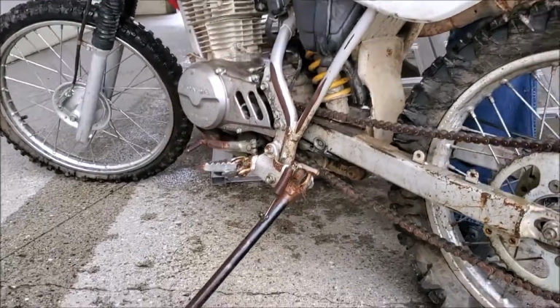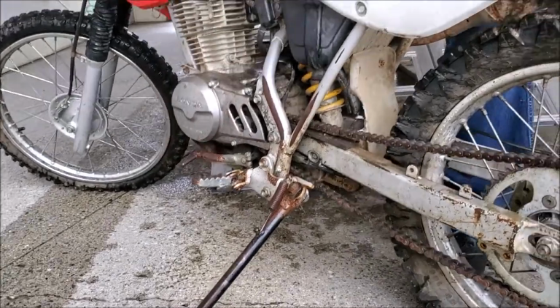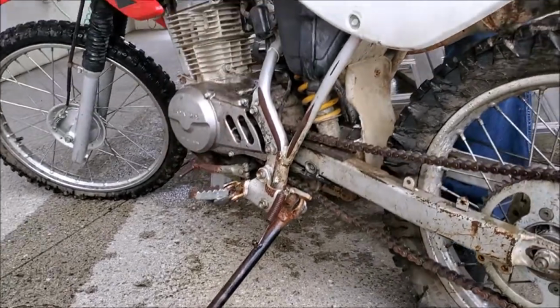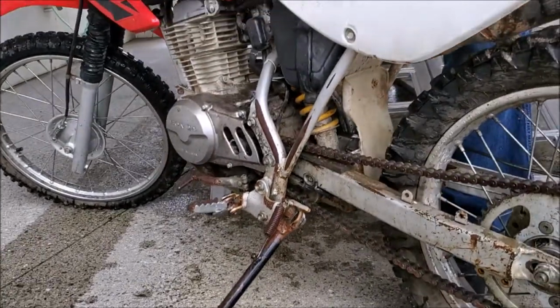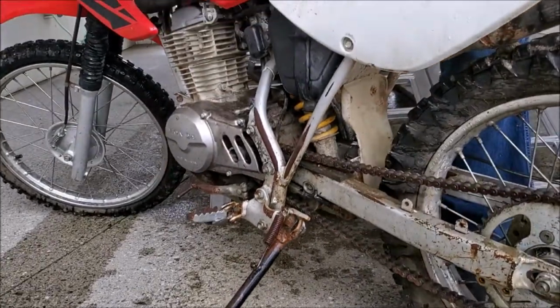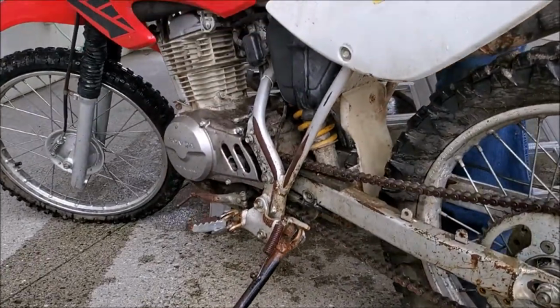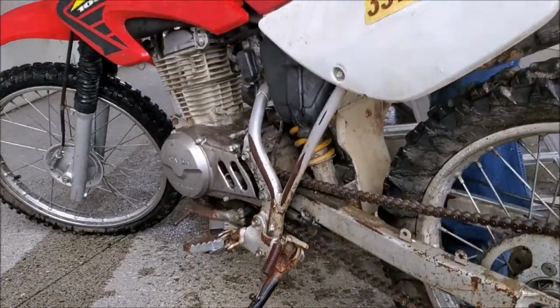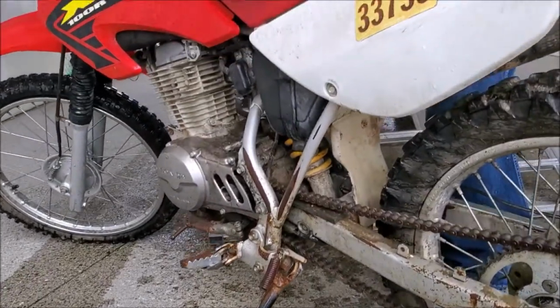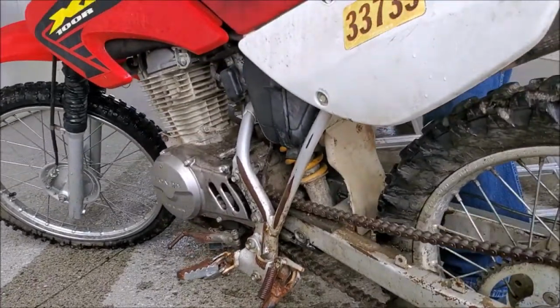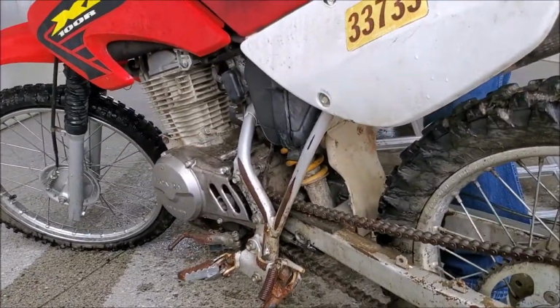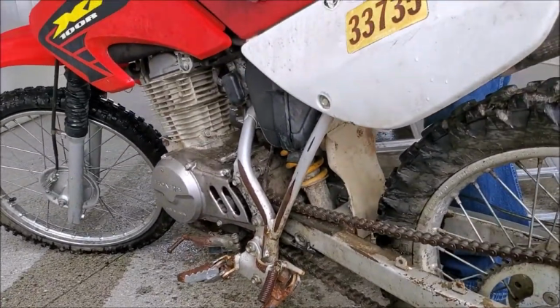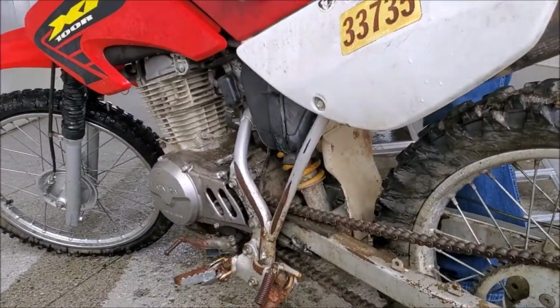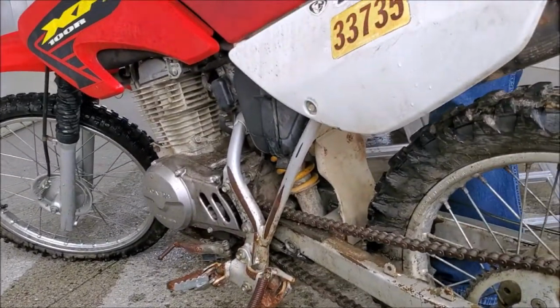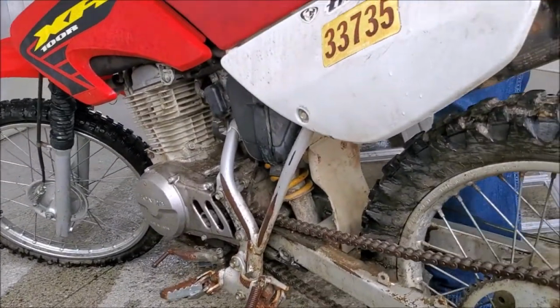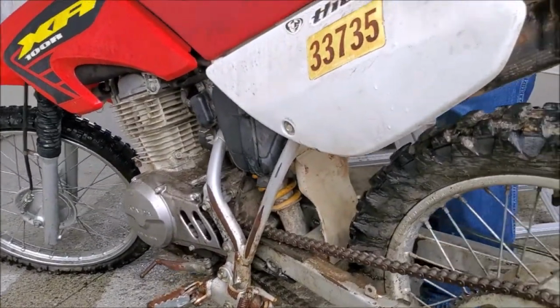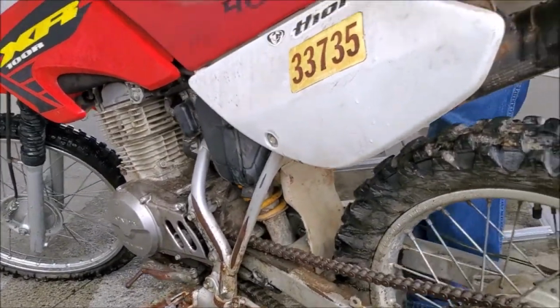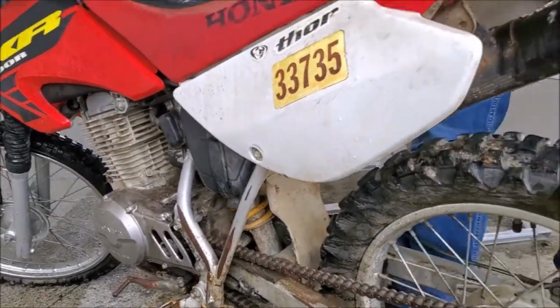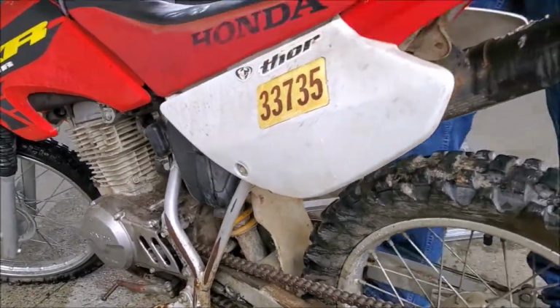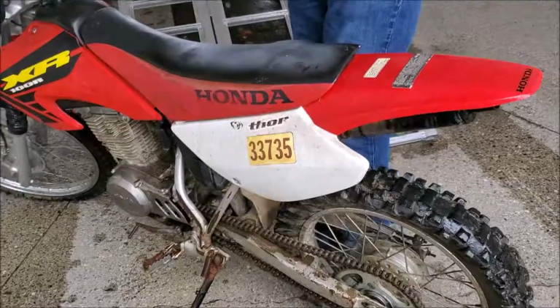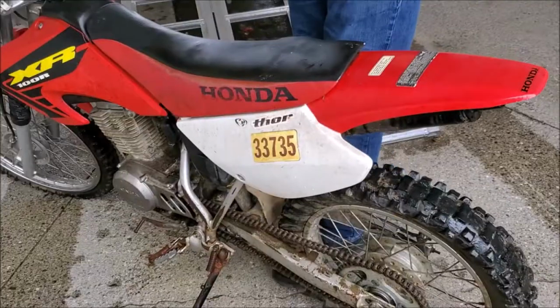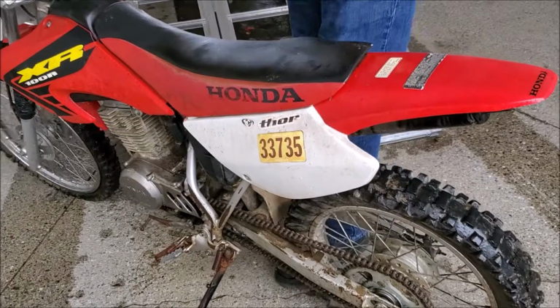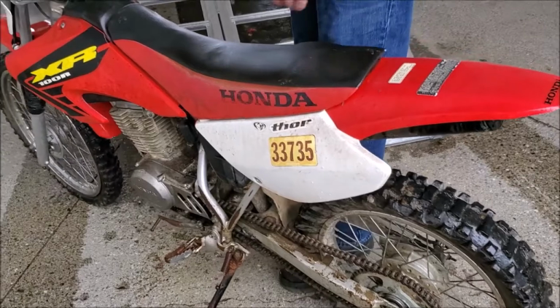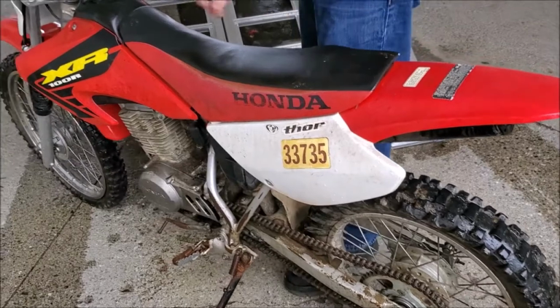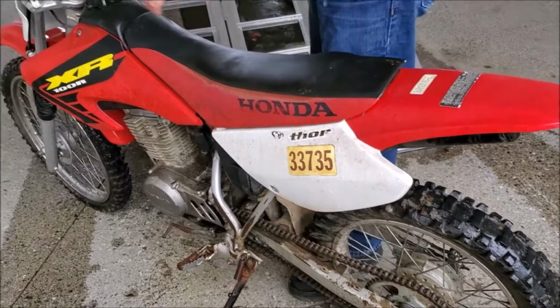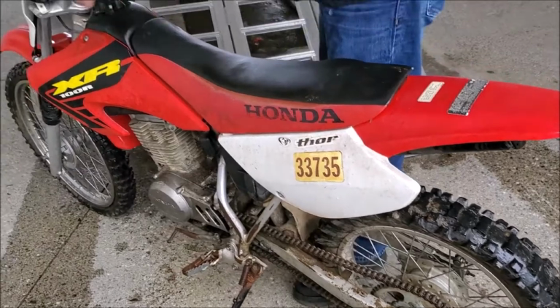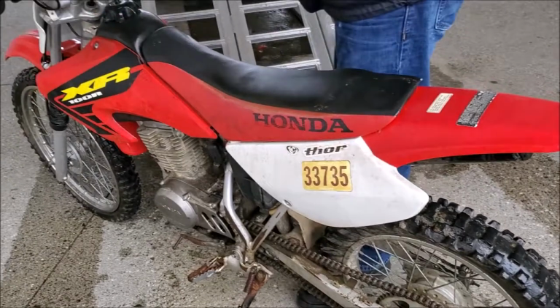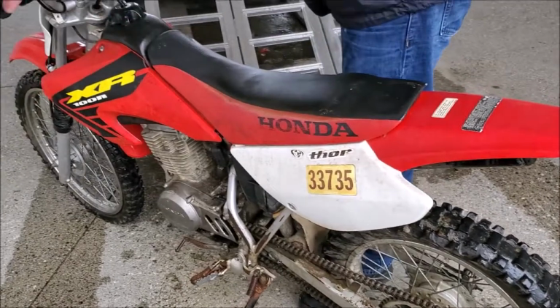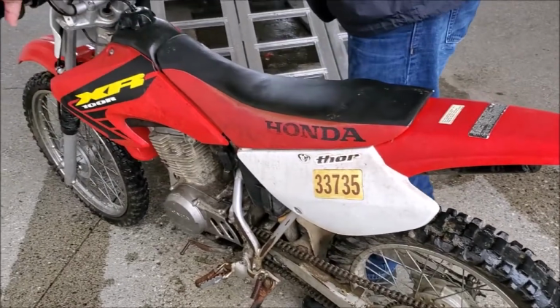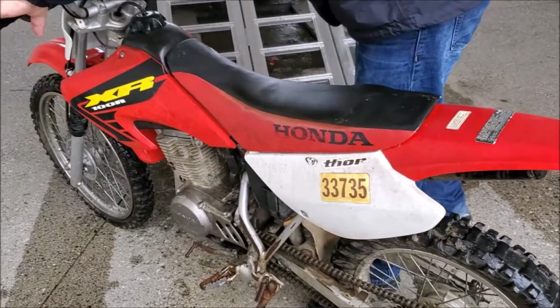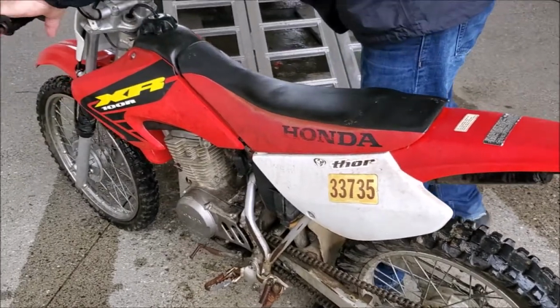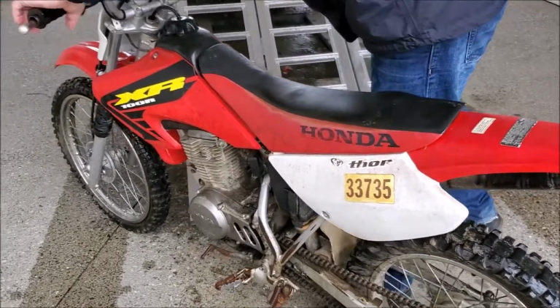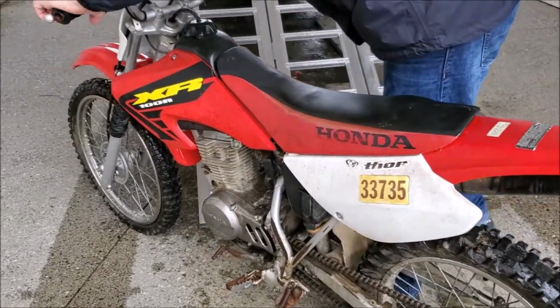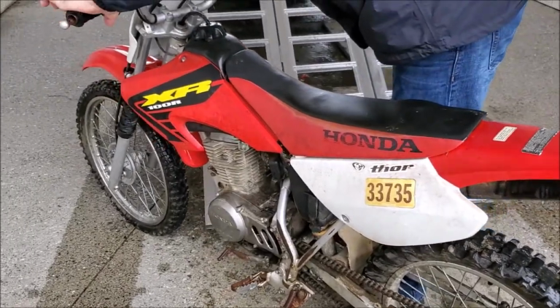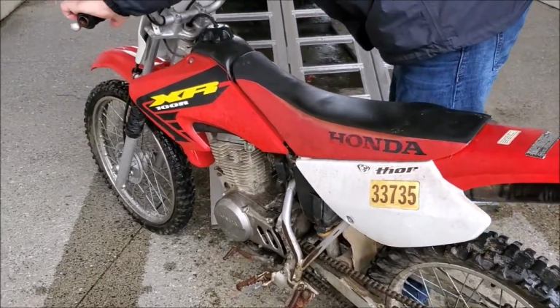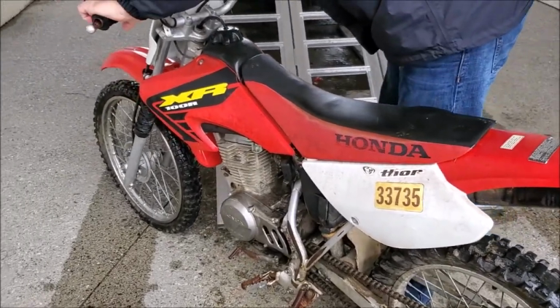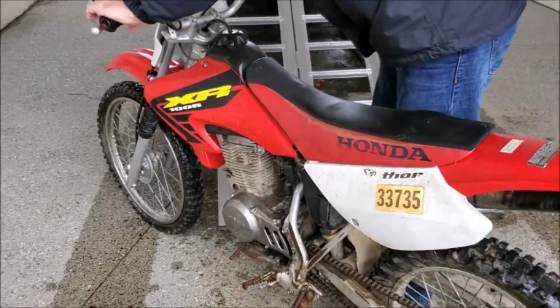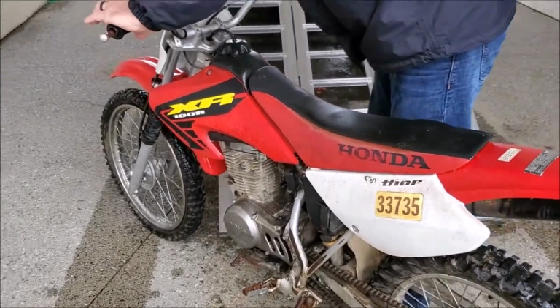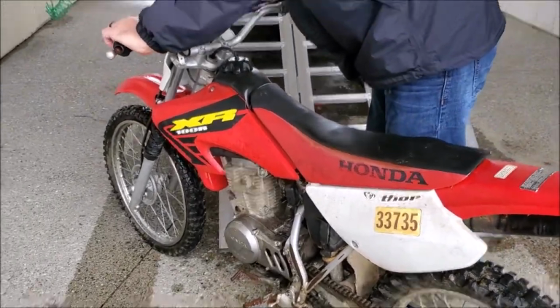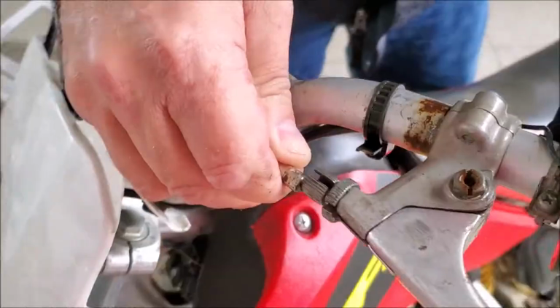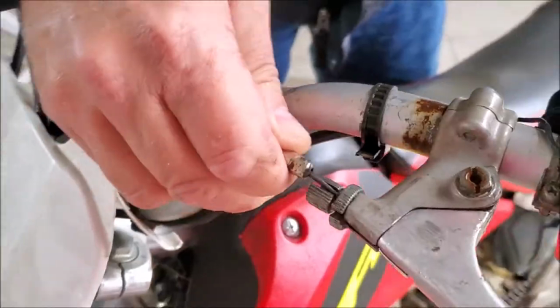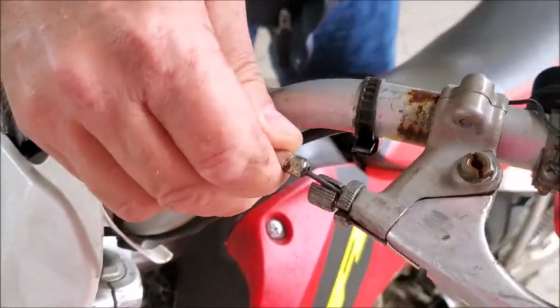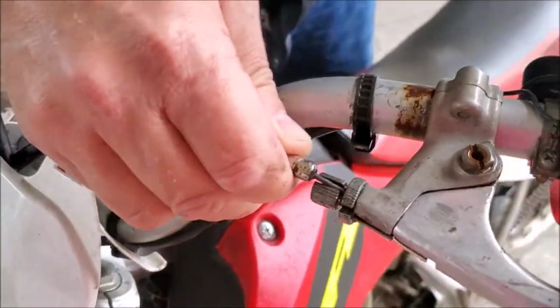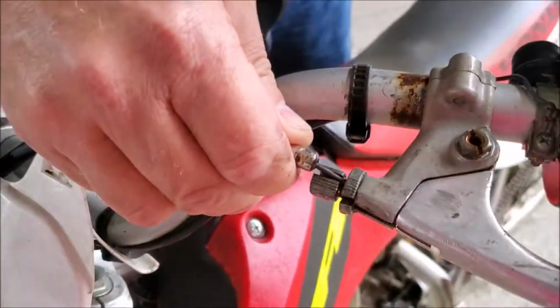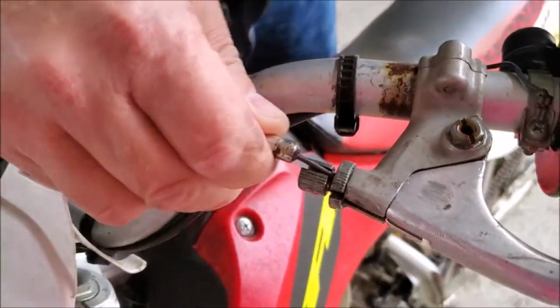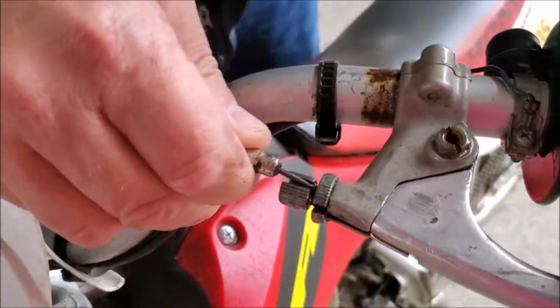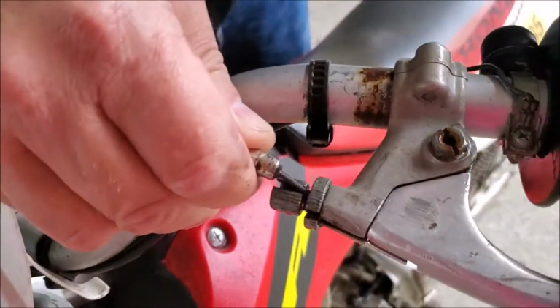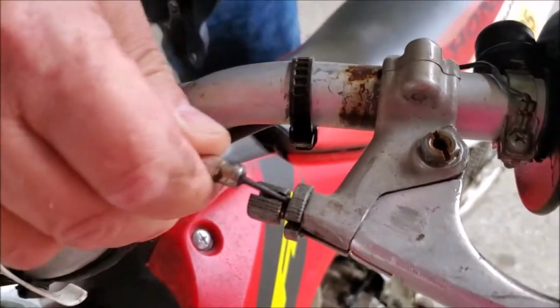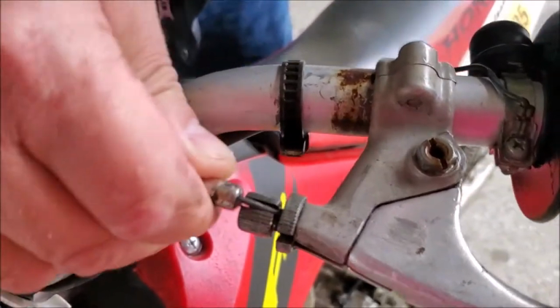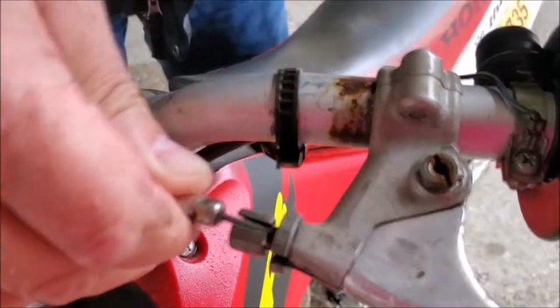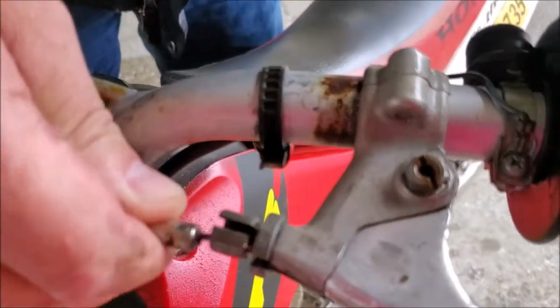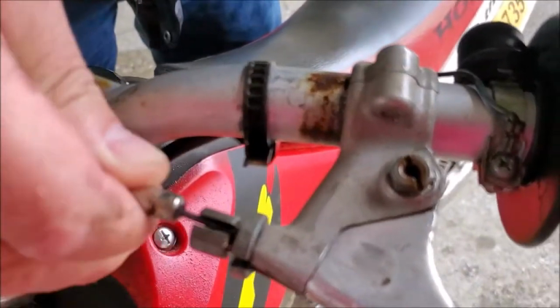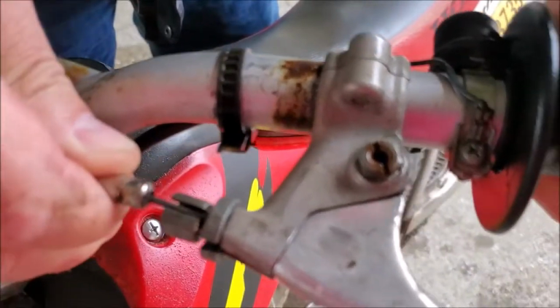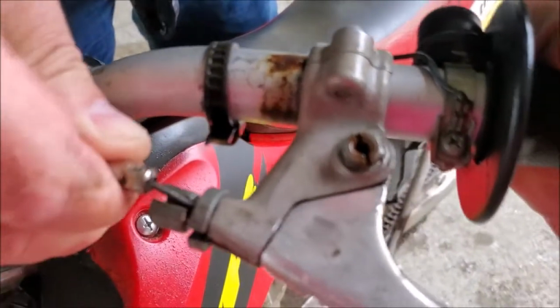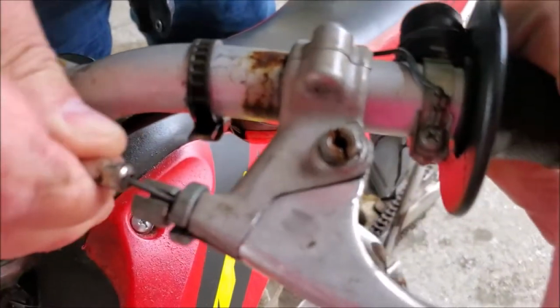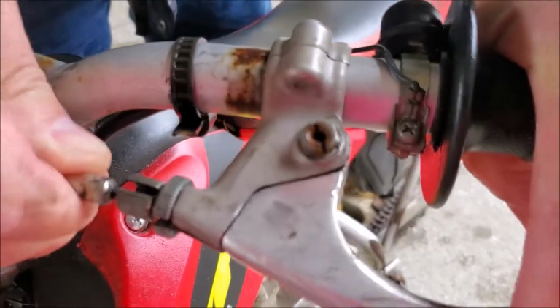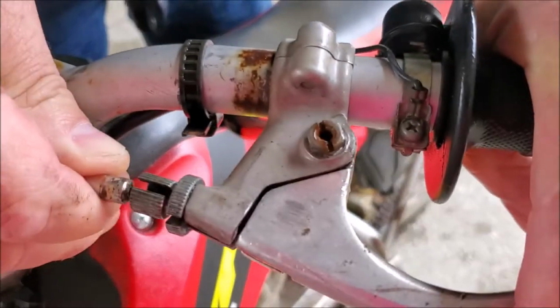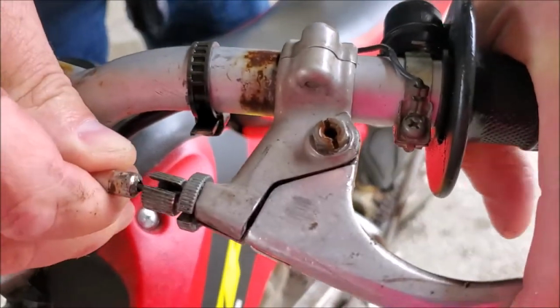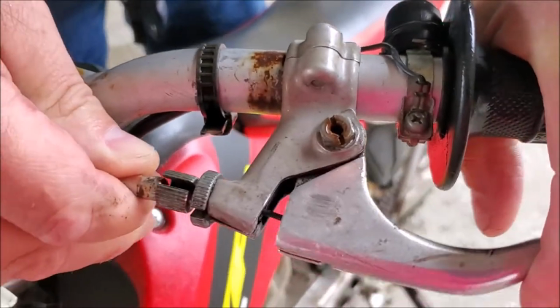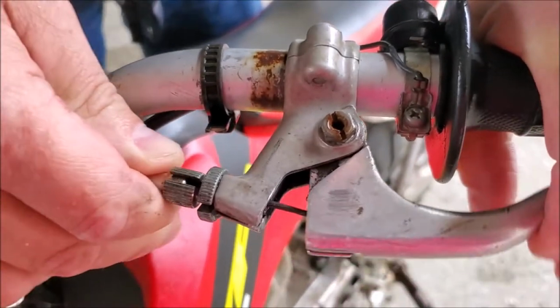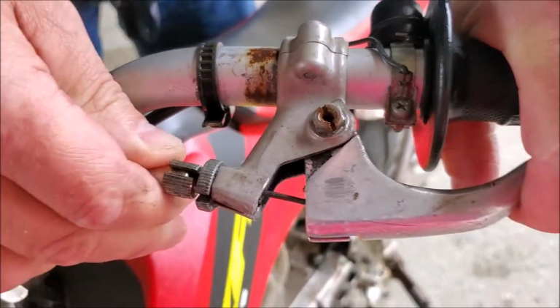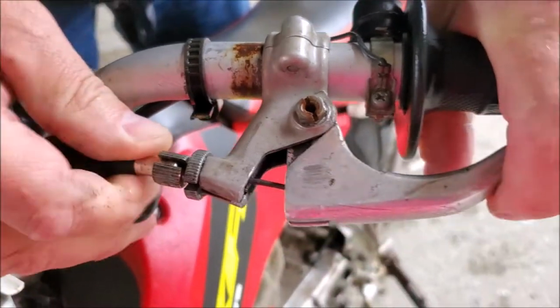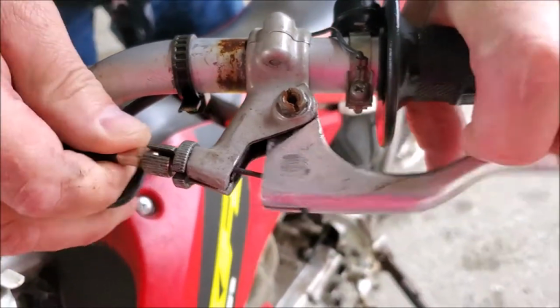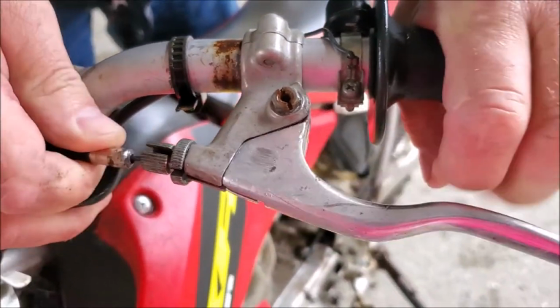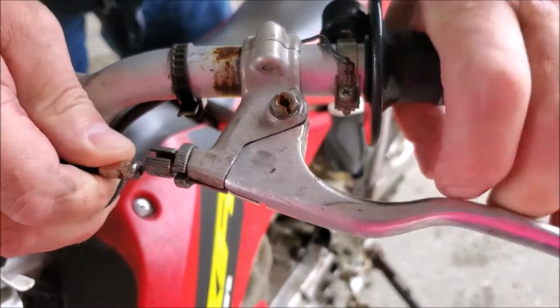But for 400 bucks, what do you want, right? Put some grips on it, some new bars, clutch cable isn't working.